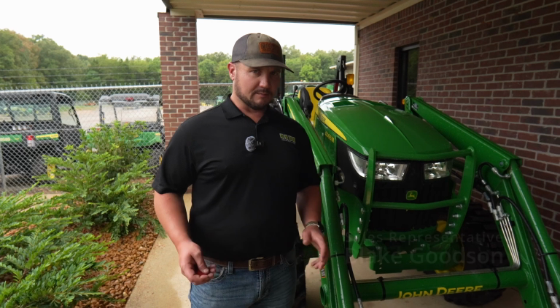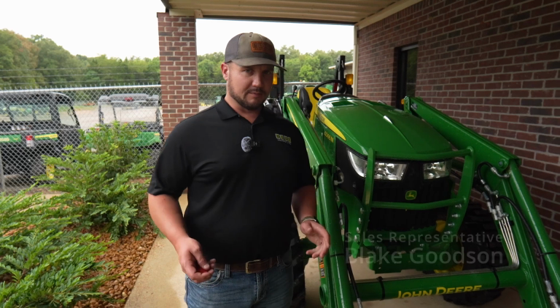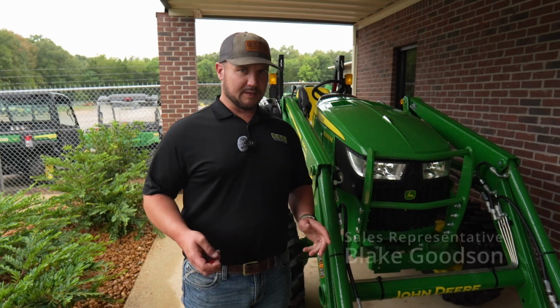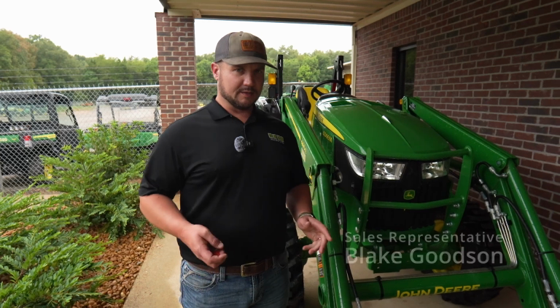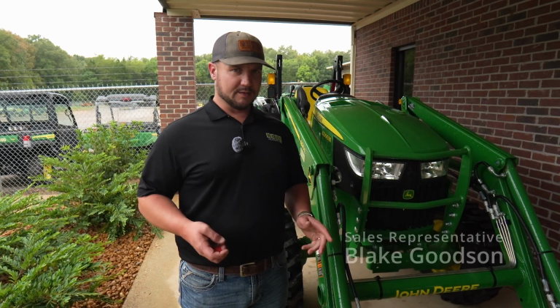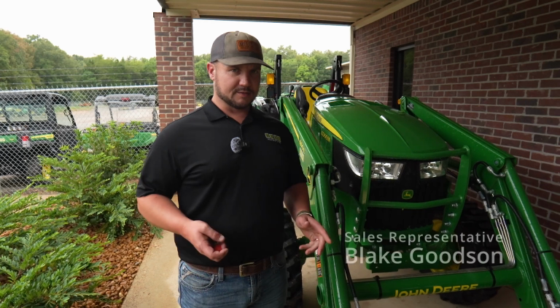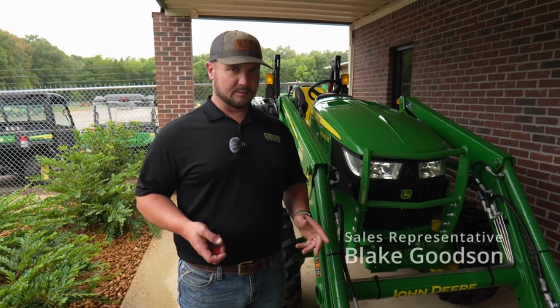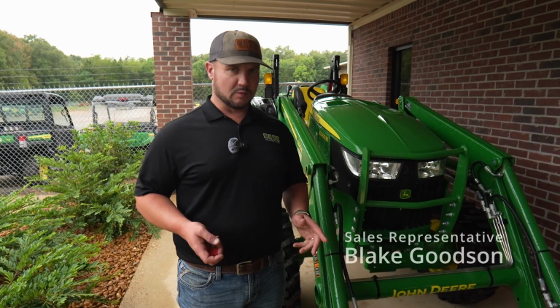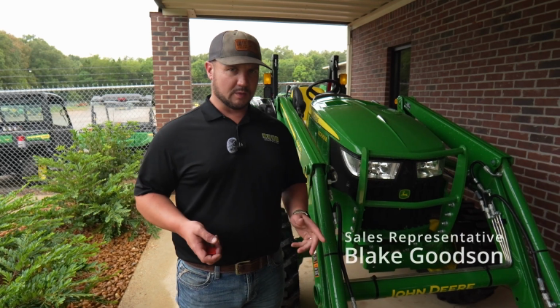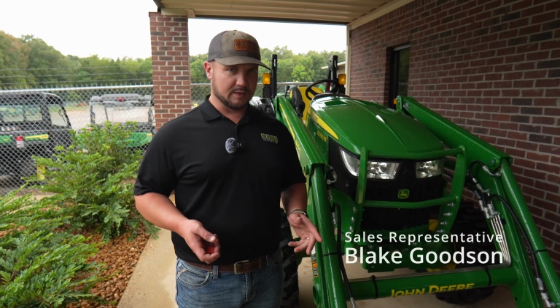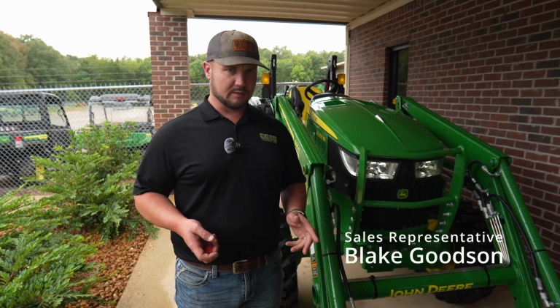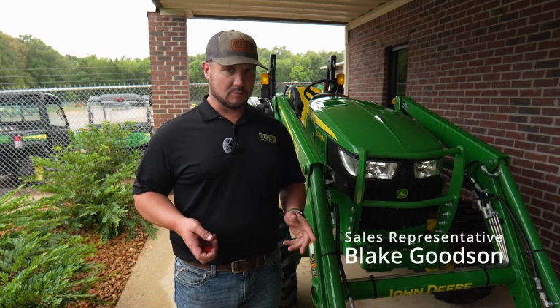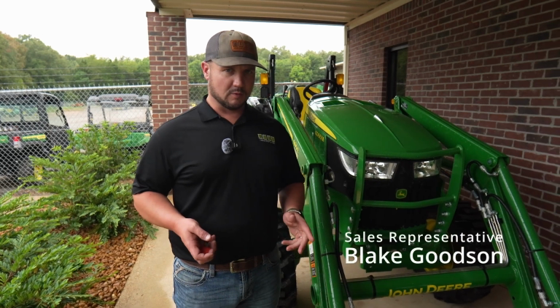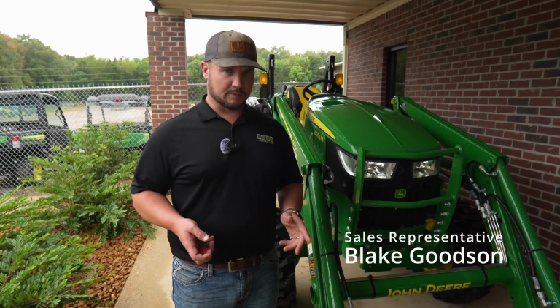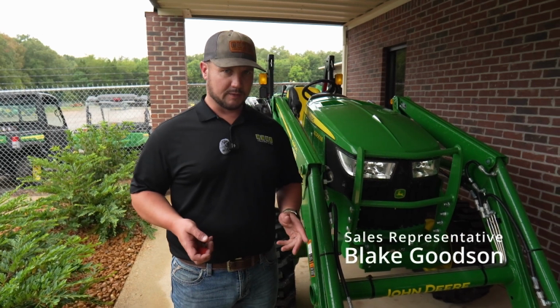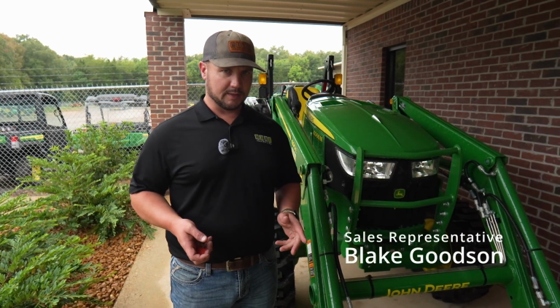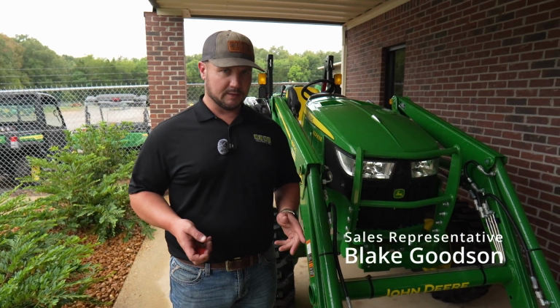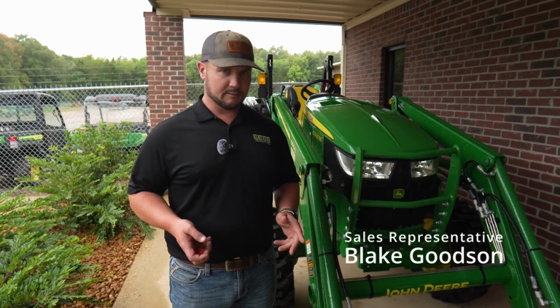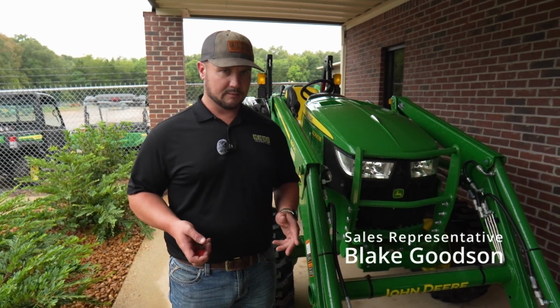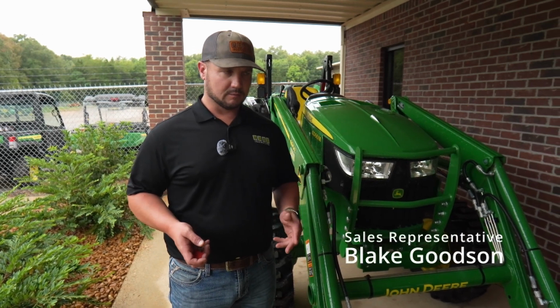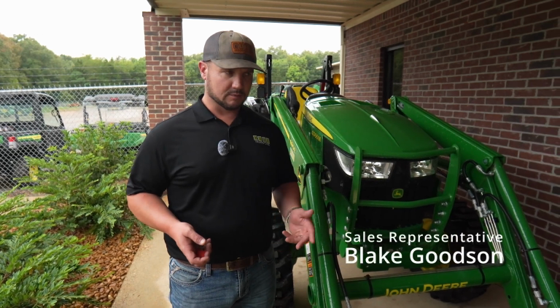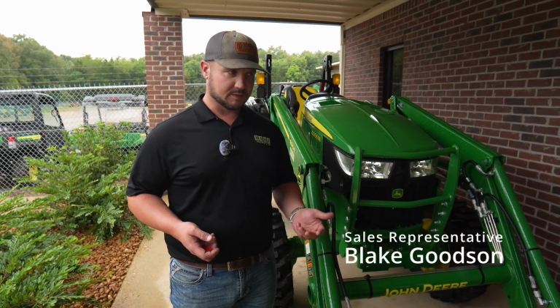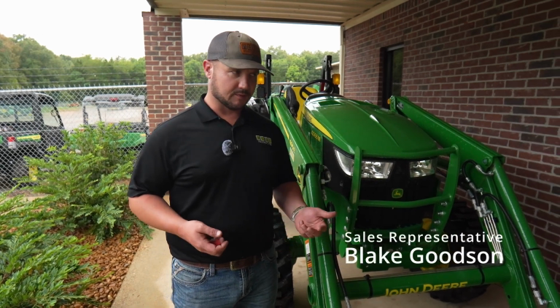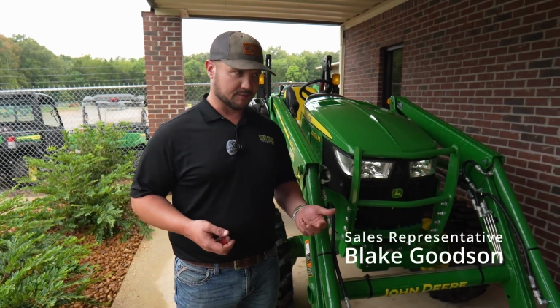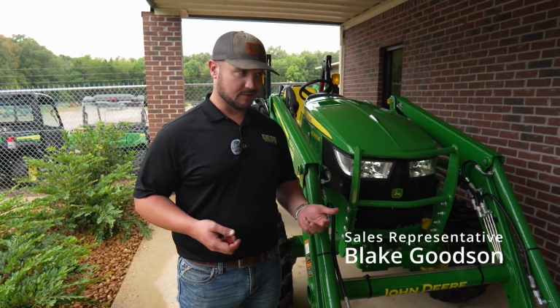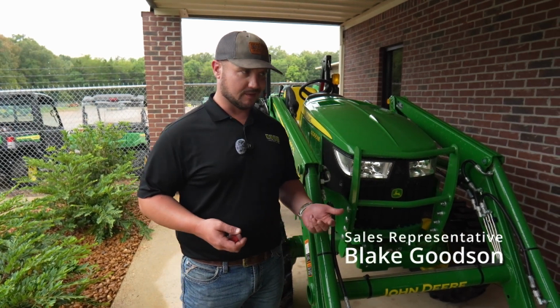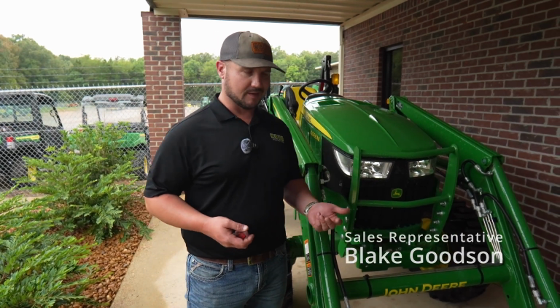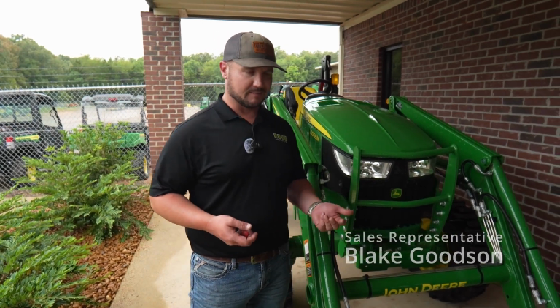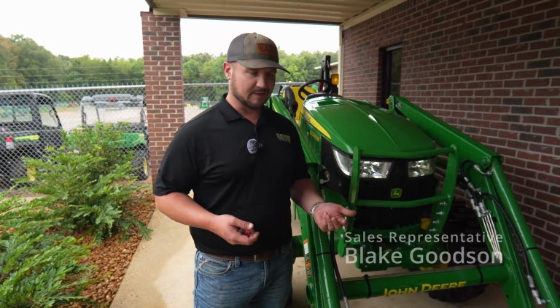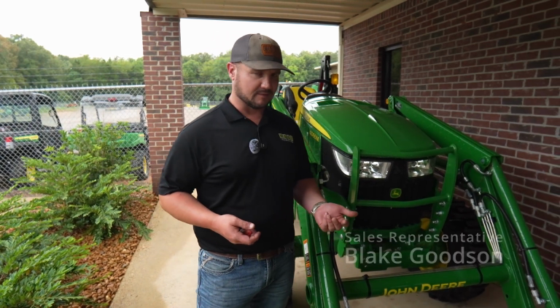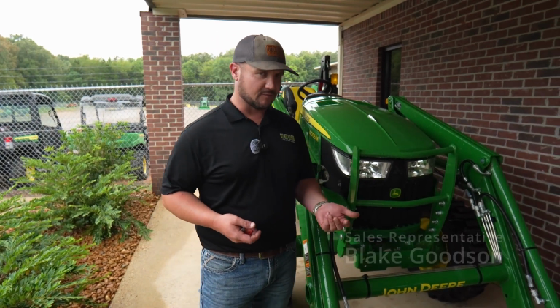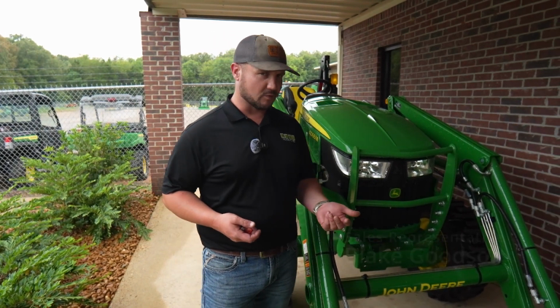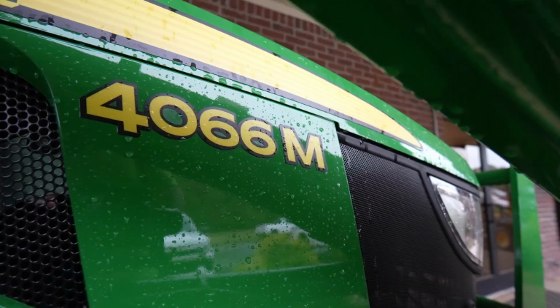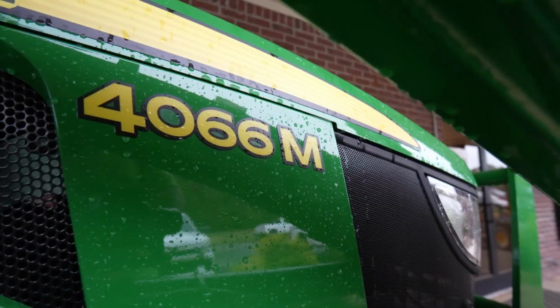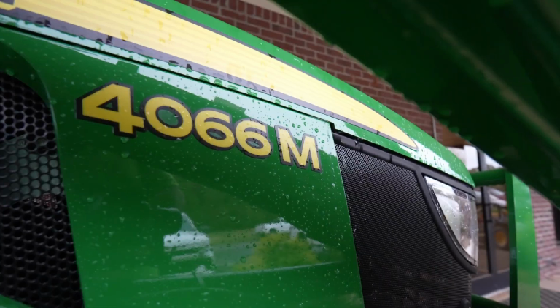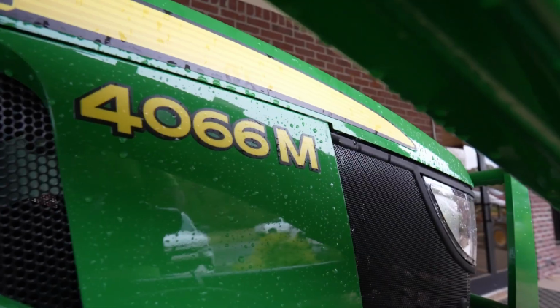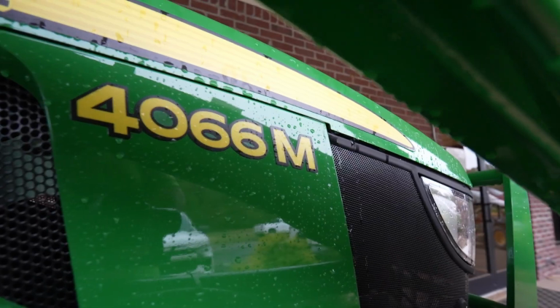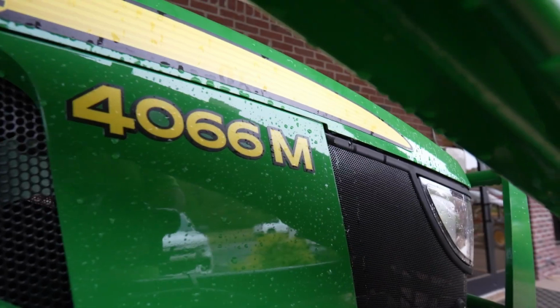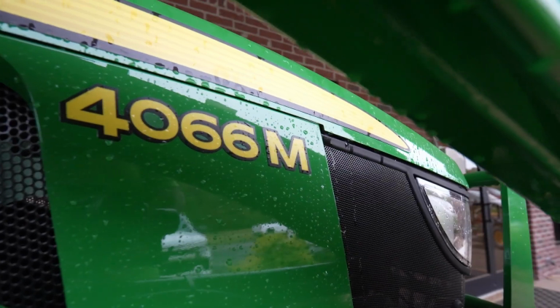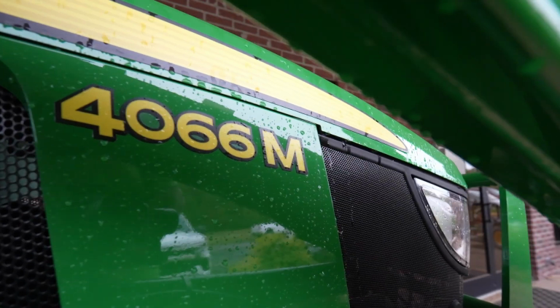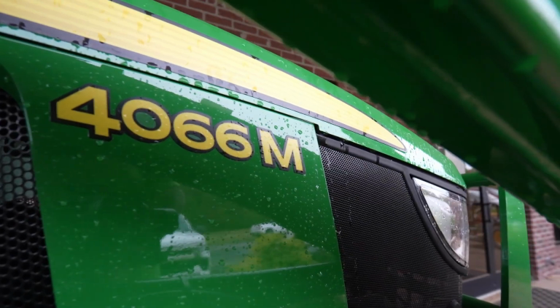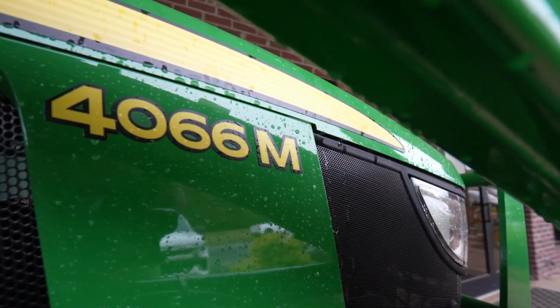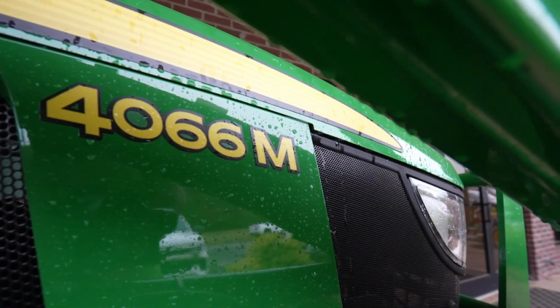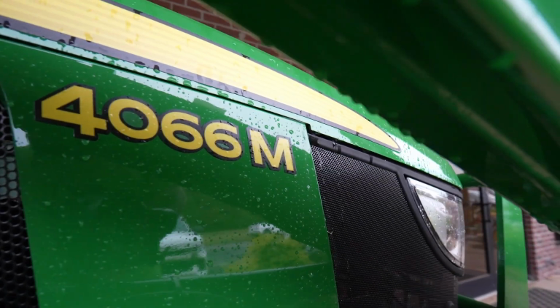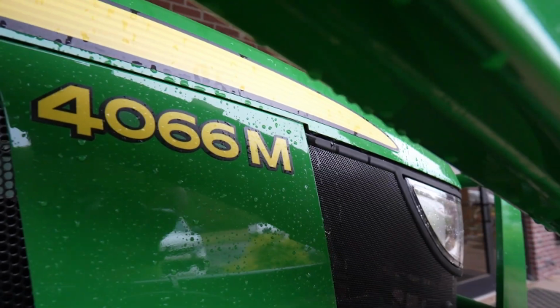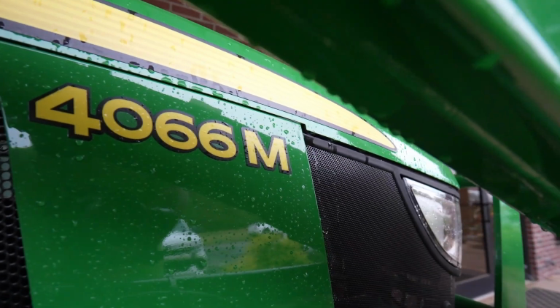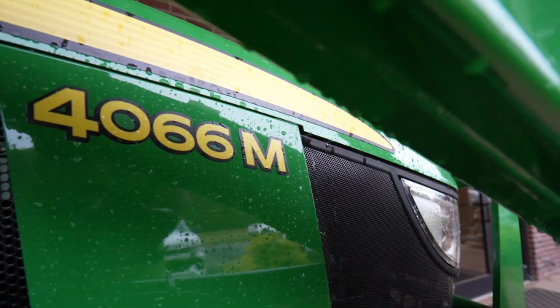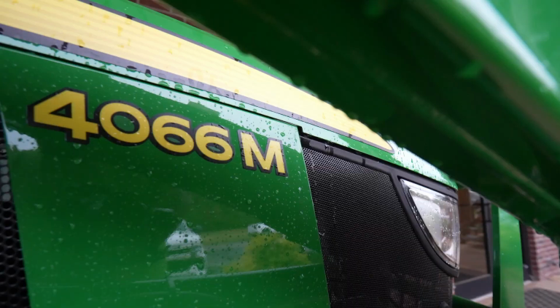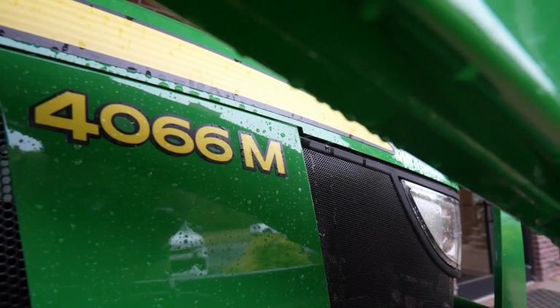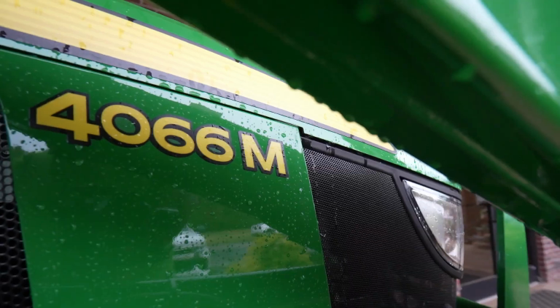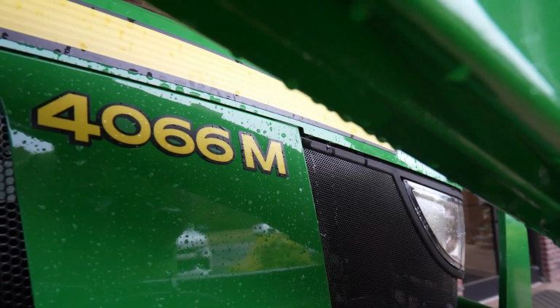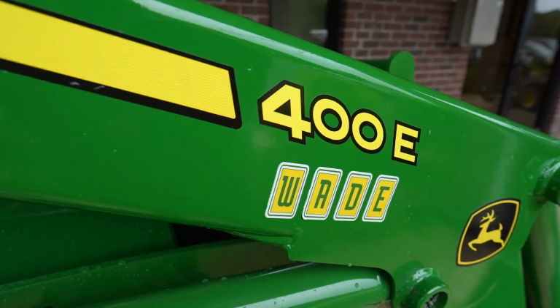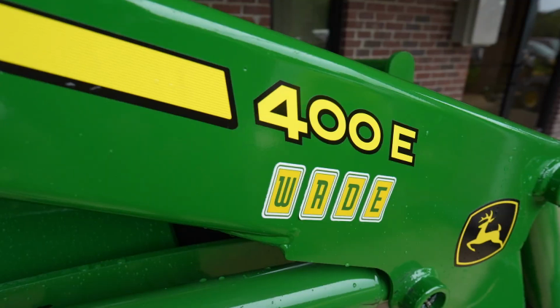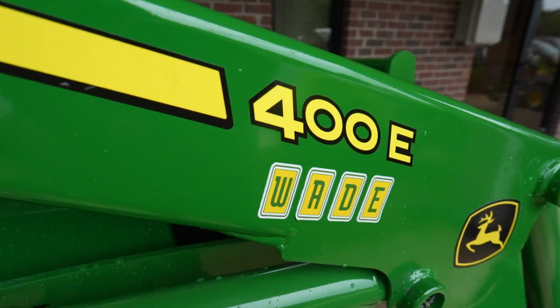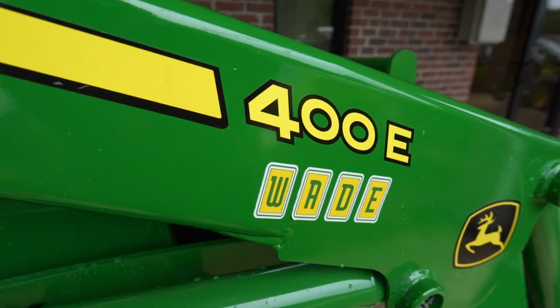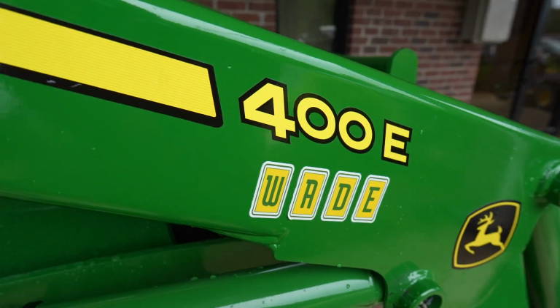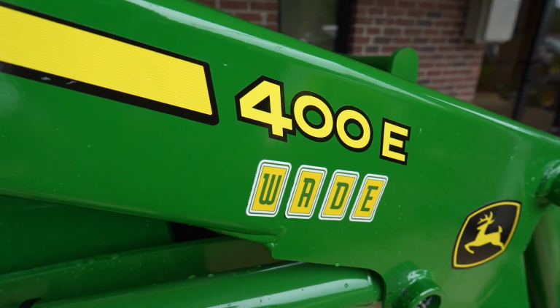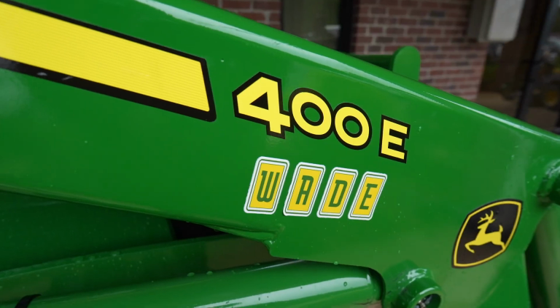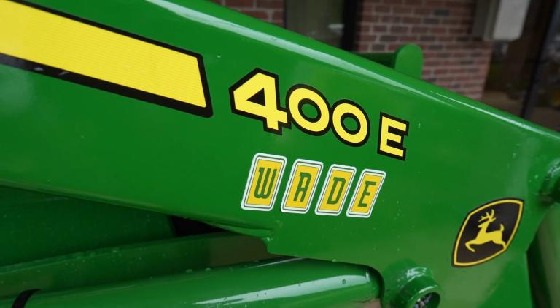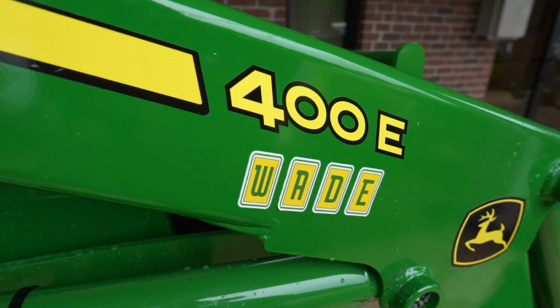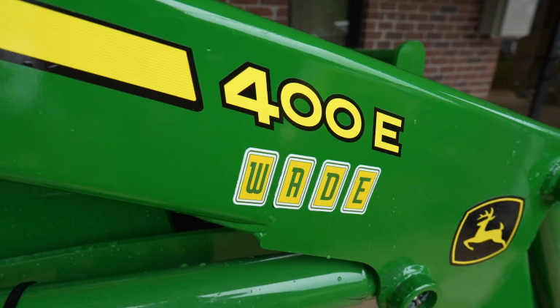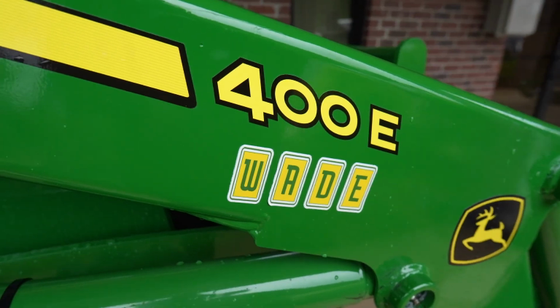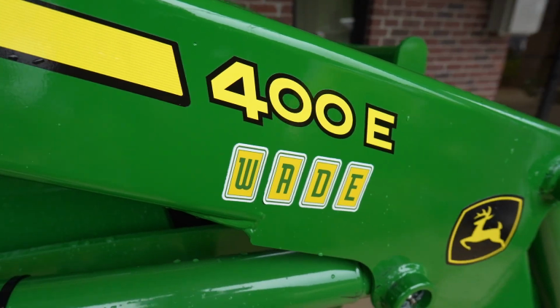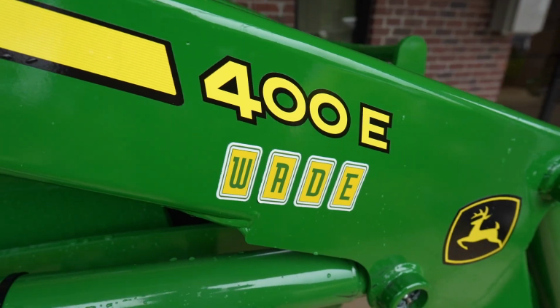I'm Blake Goodson with Wade Incorporated. I want to talk to you today about the 4066M with the 400E loader on it.